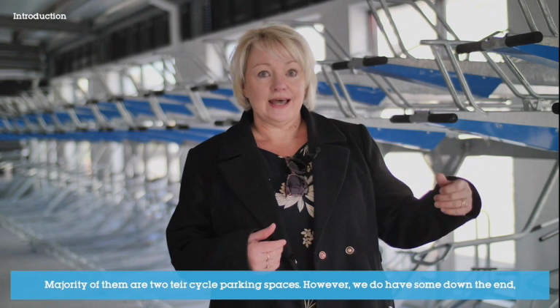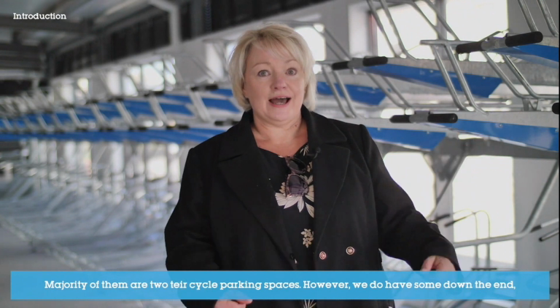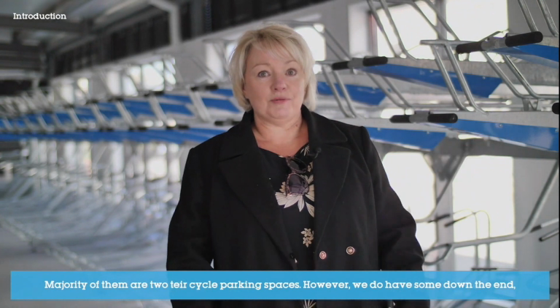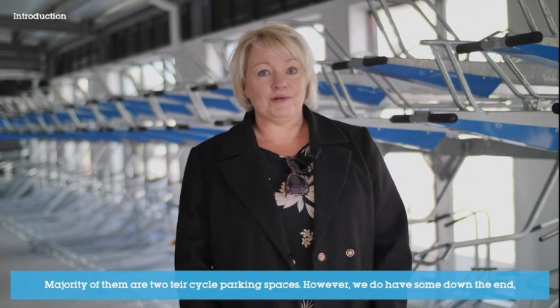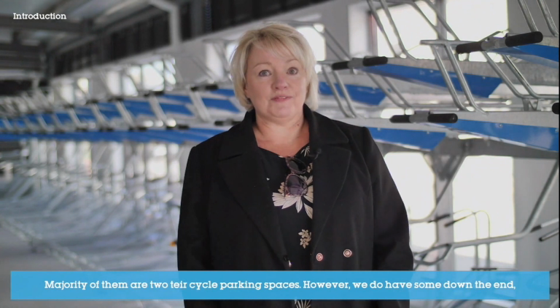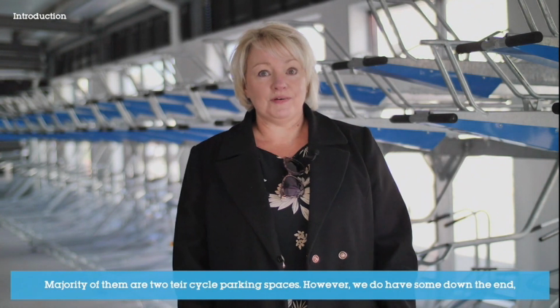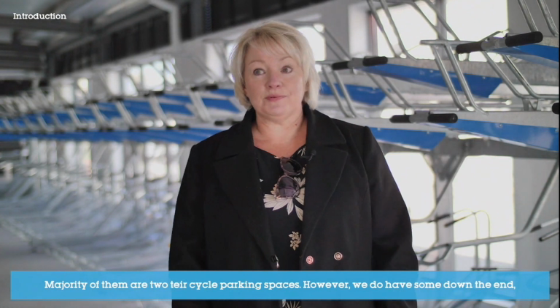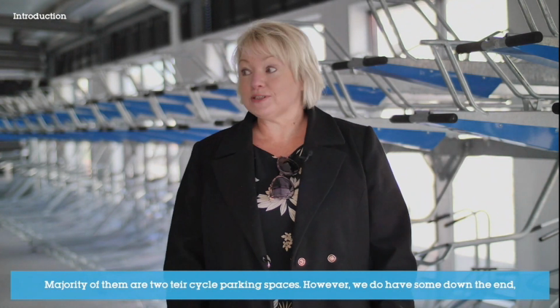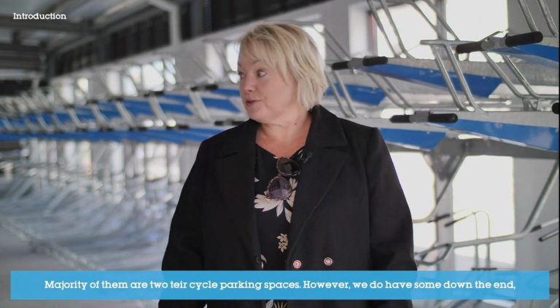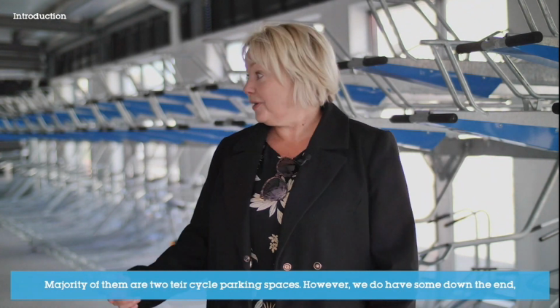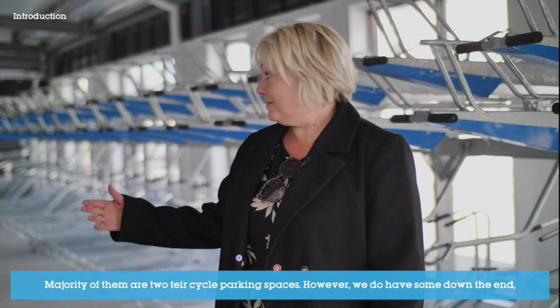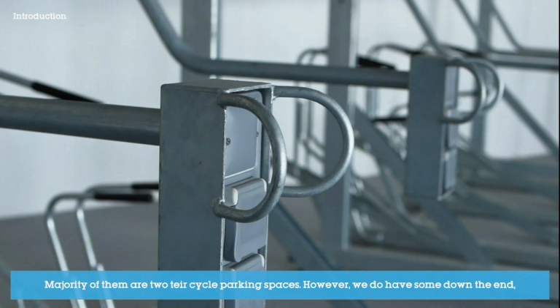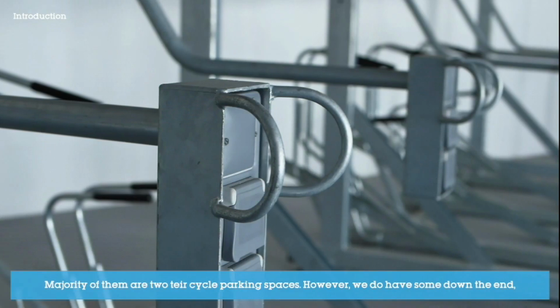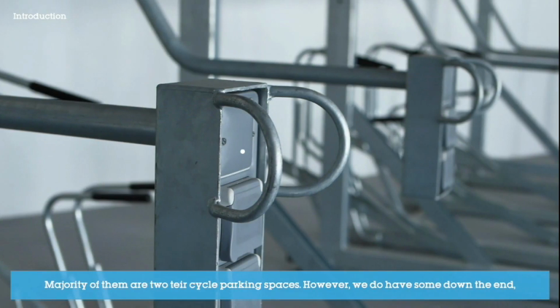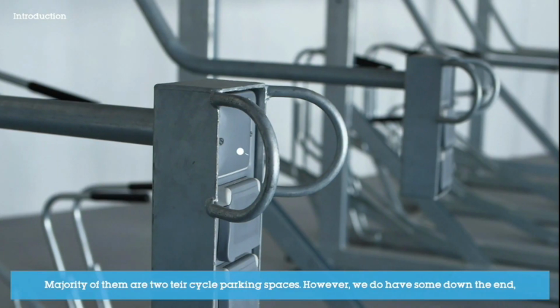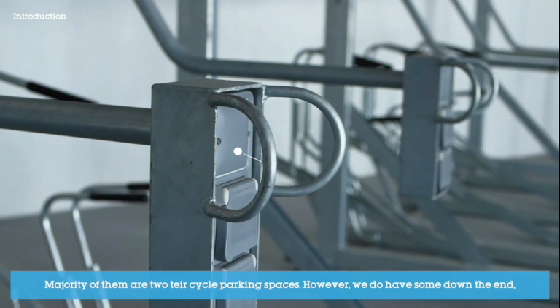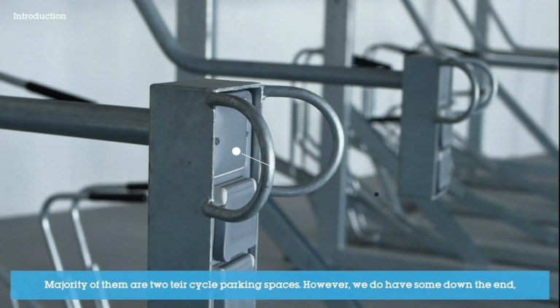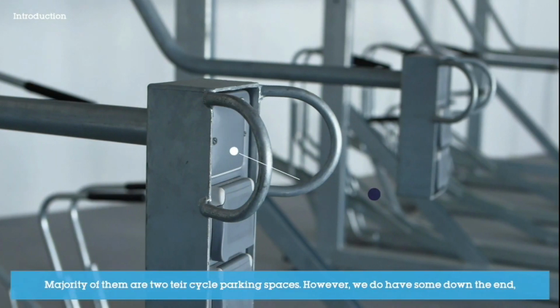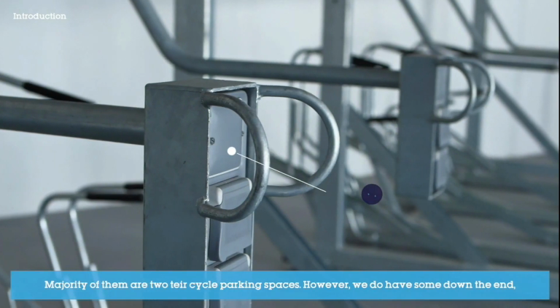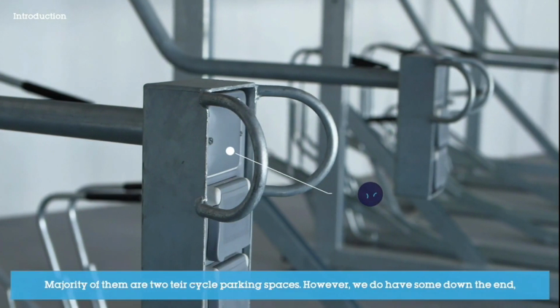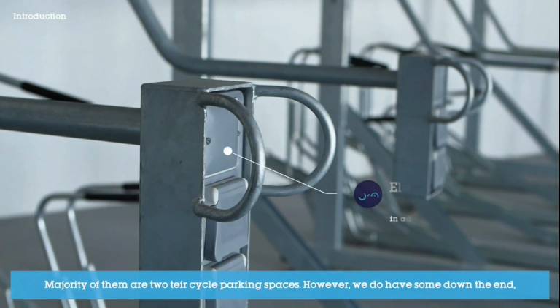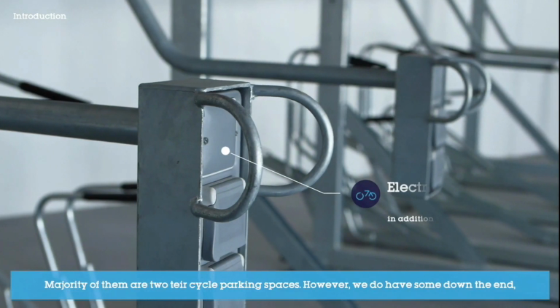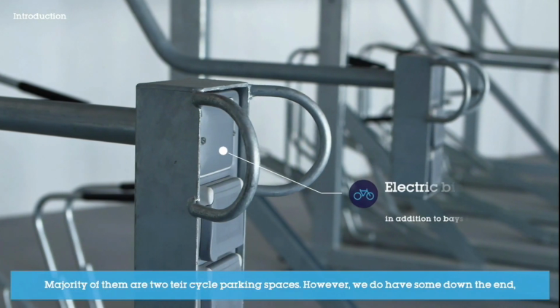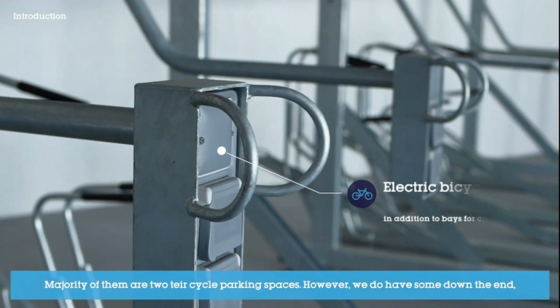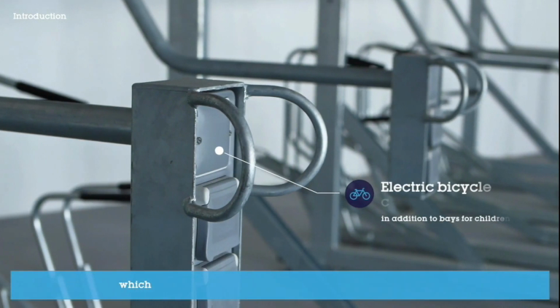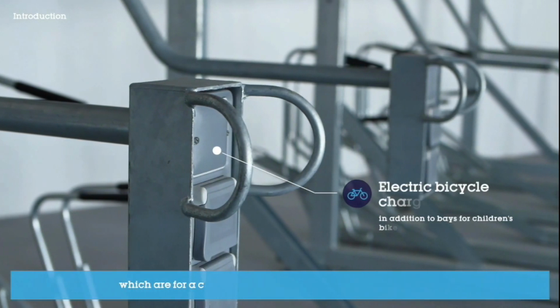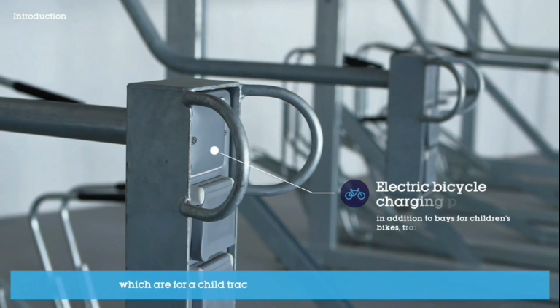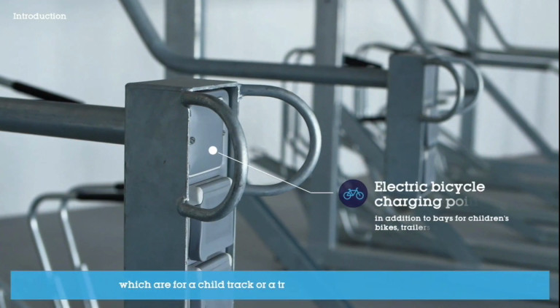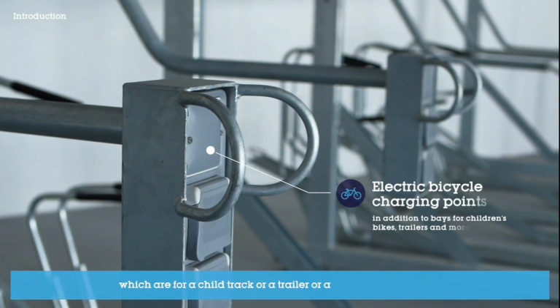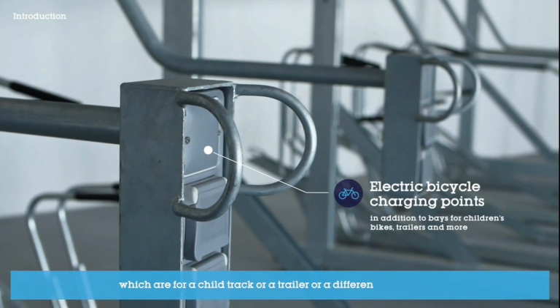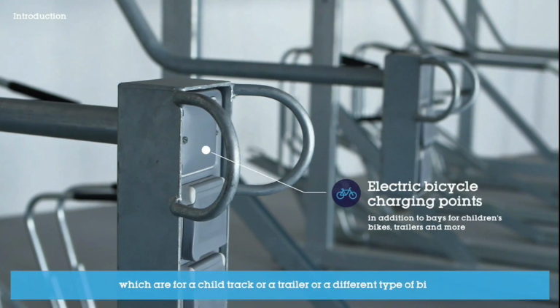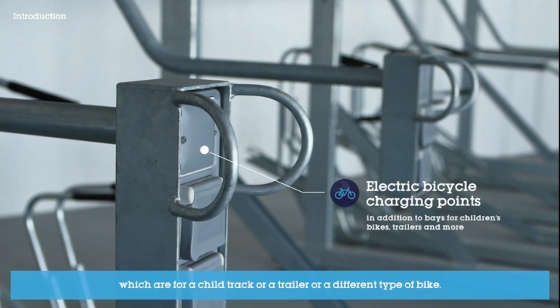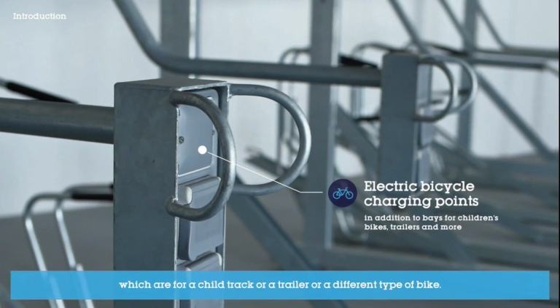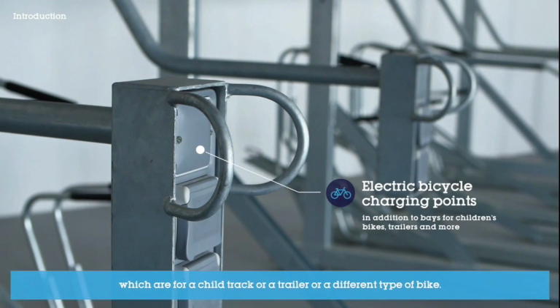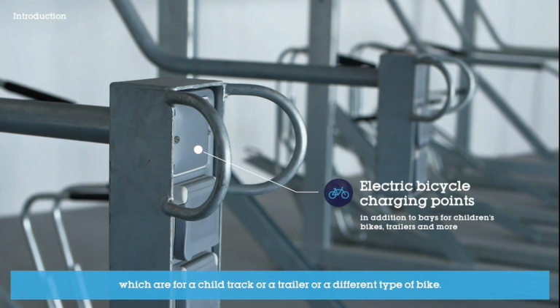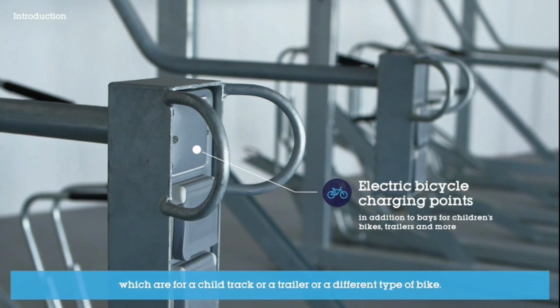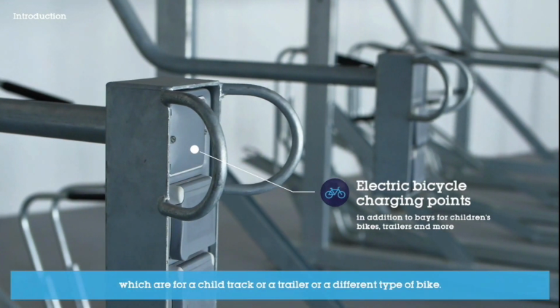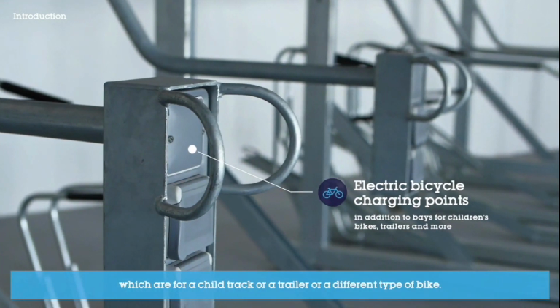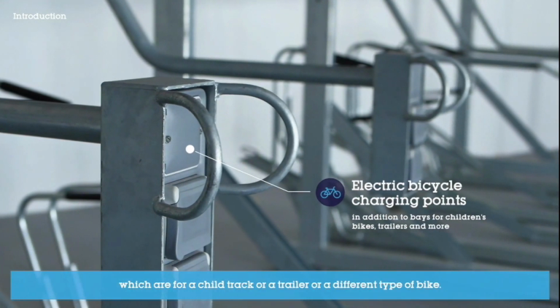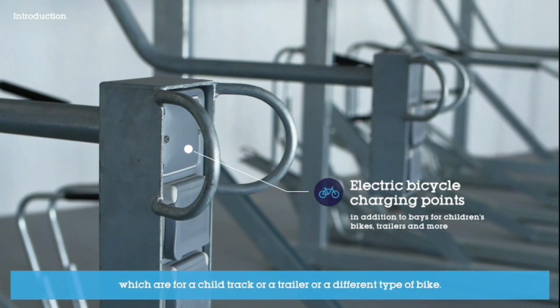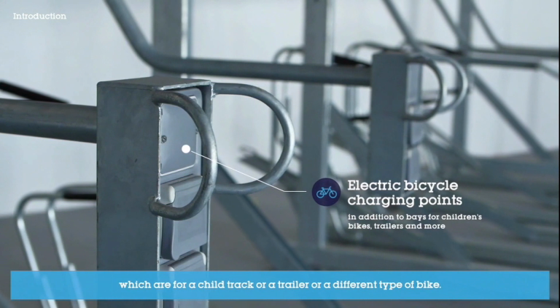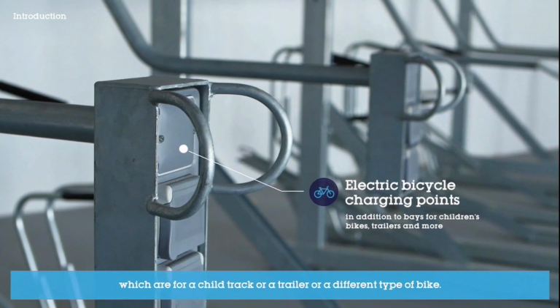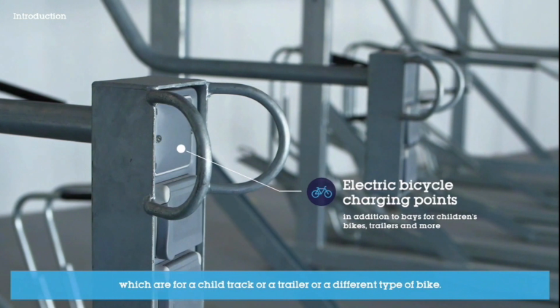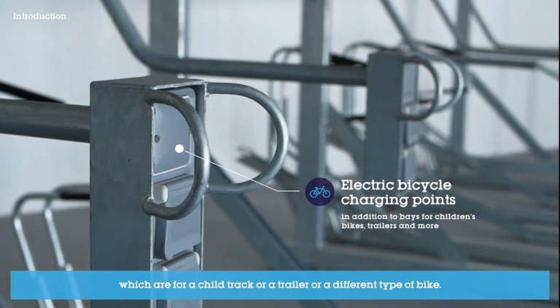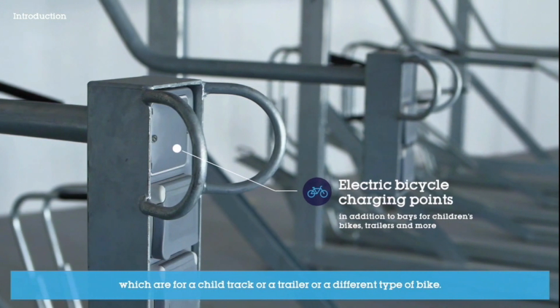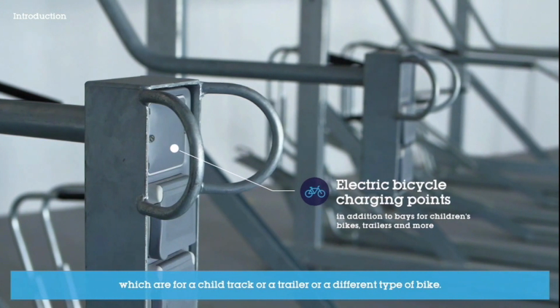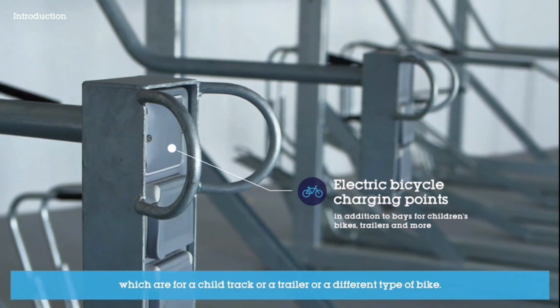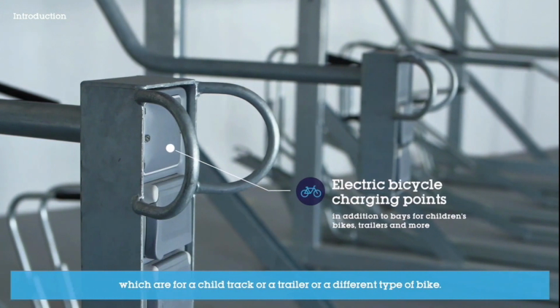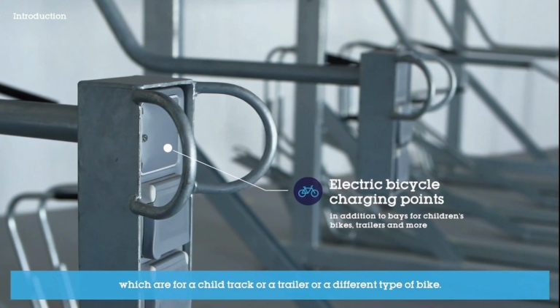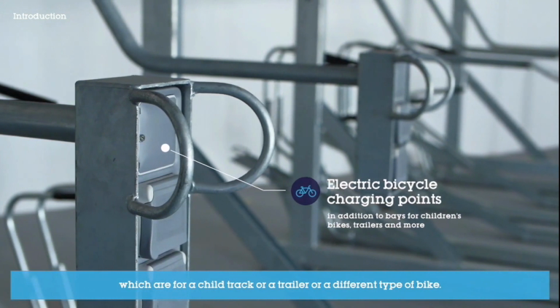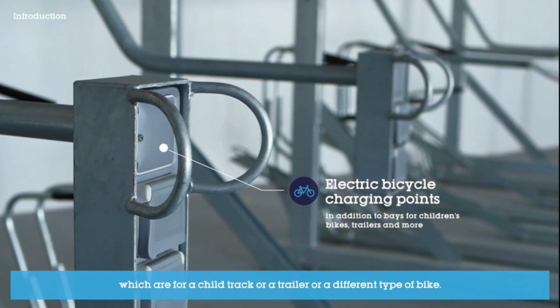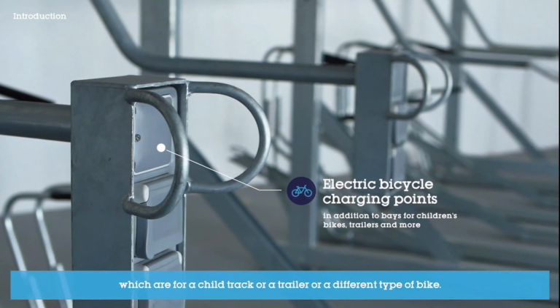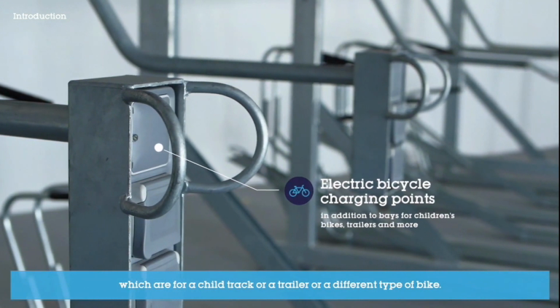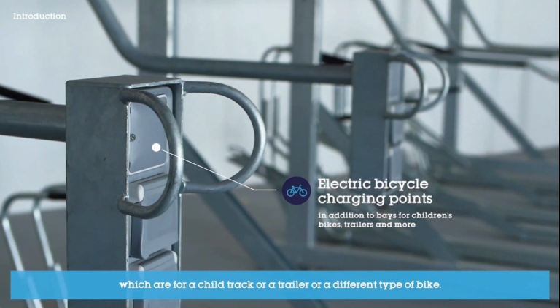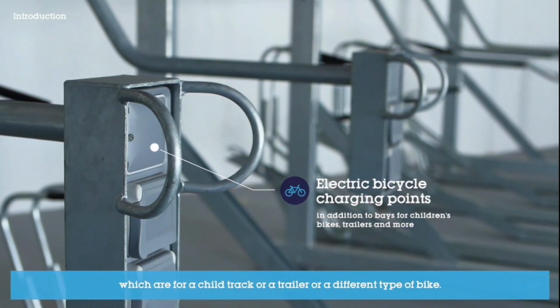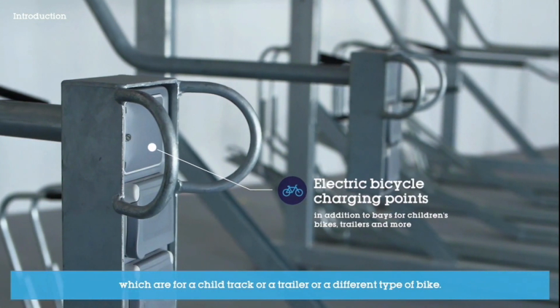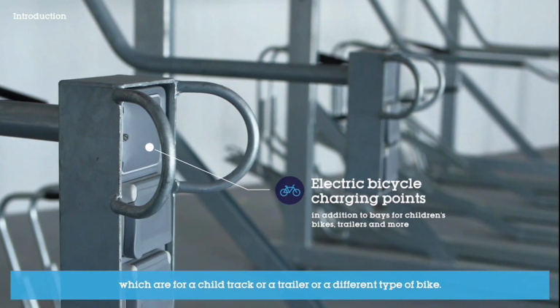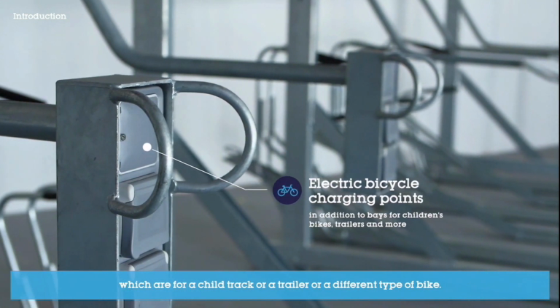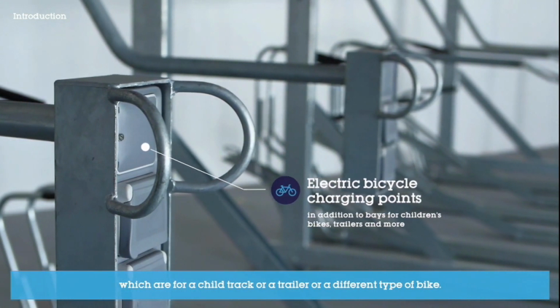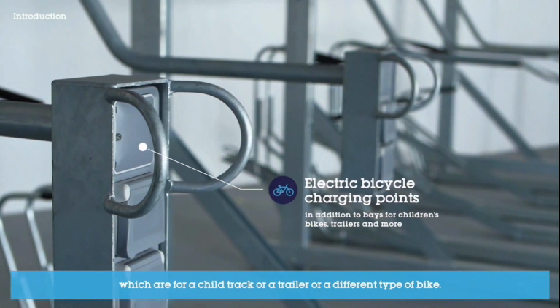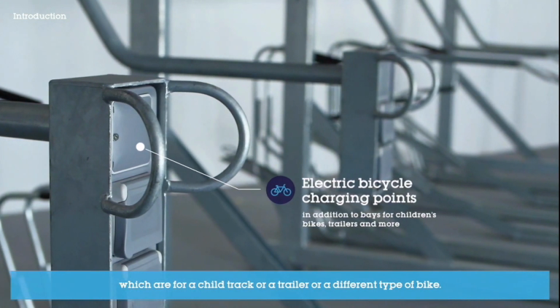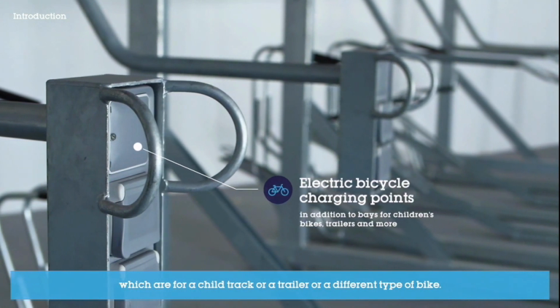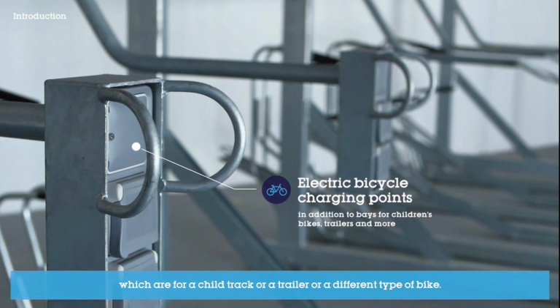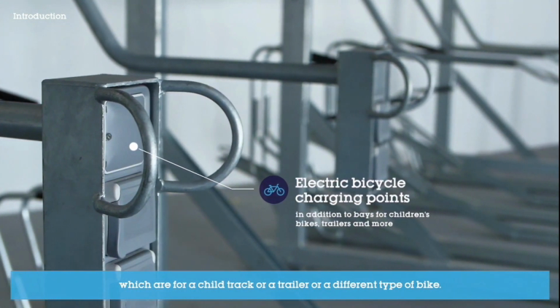However, we do have some down the end which are for a child's bike, a trailer, or a different type of bike.